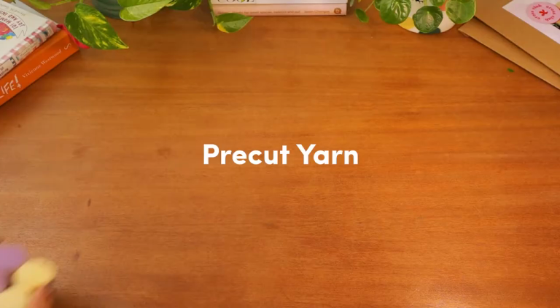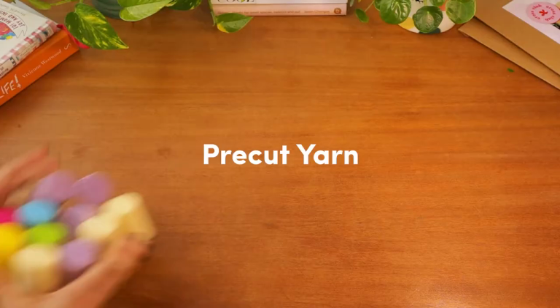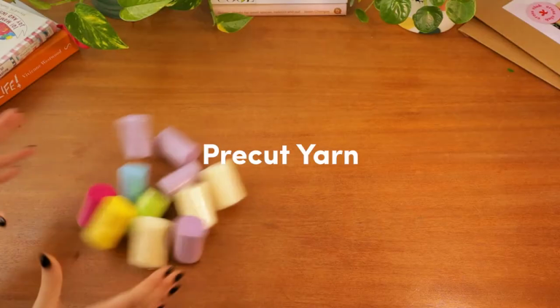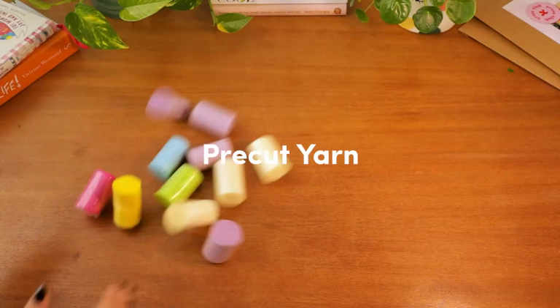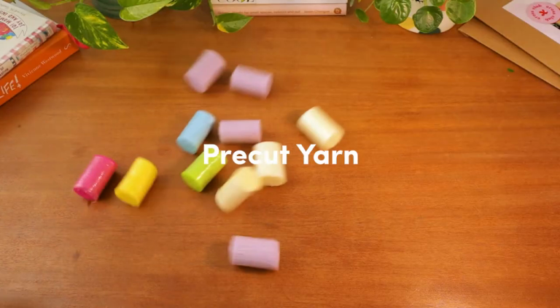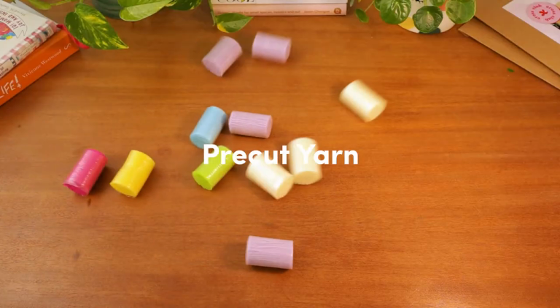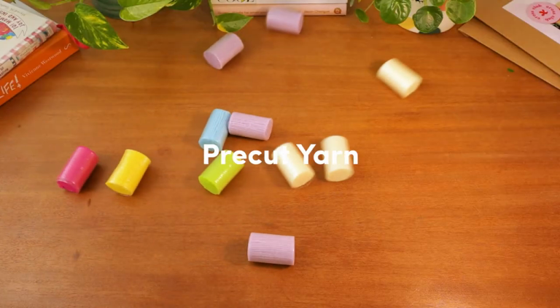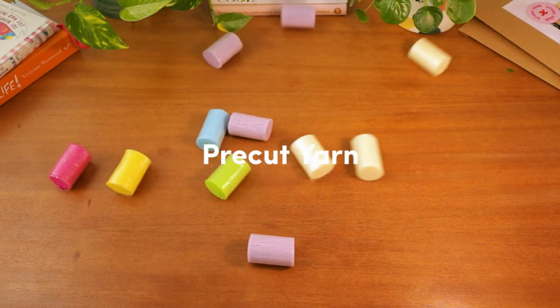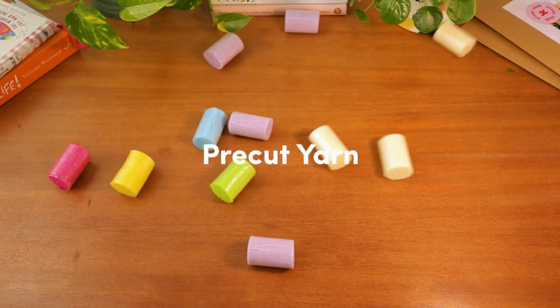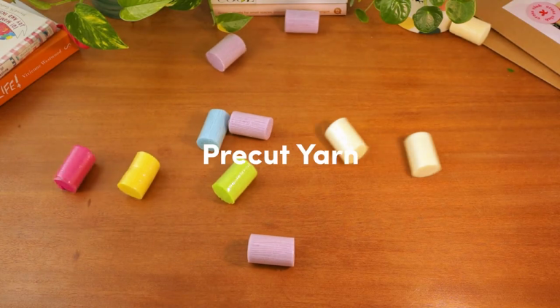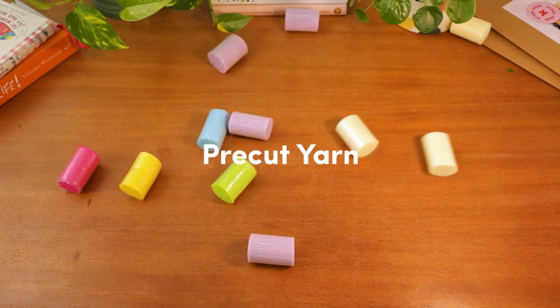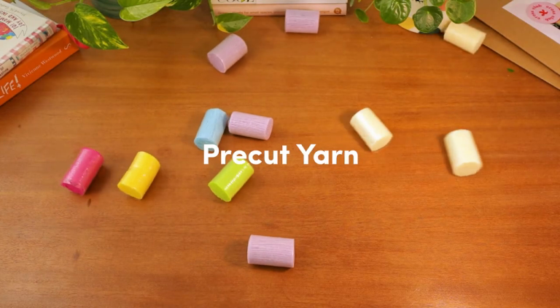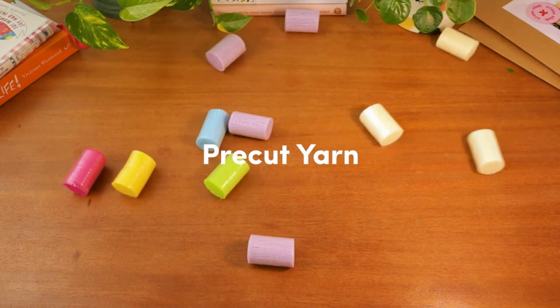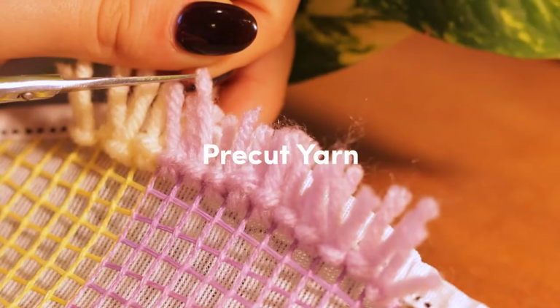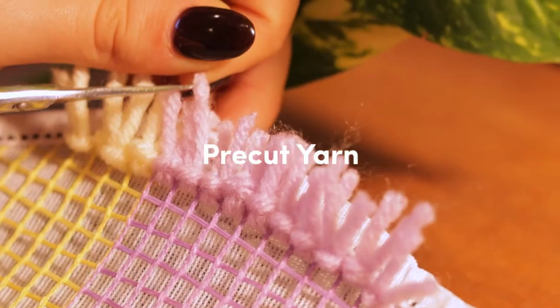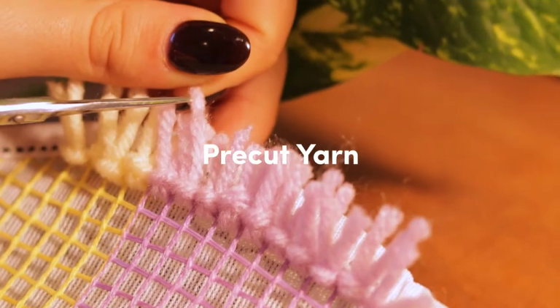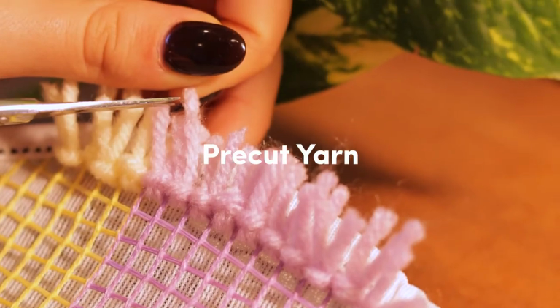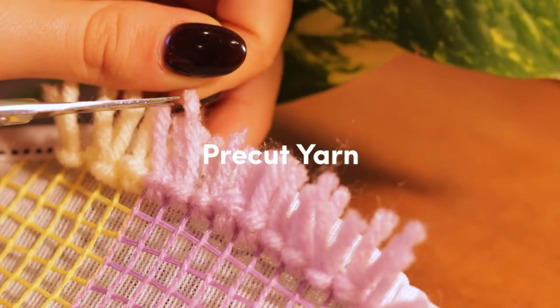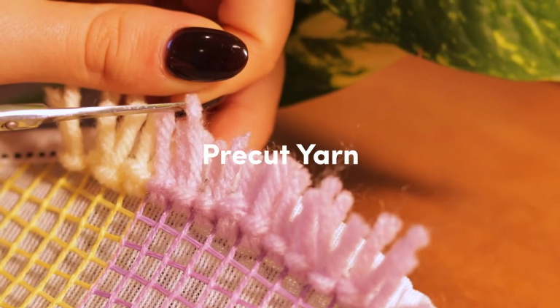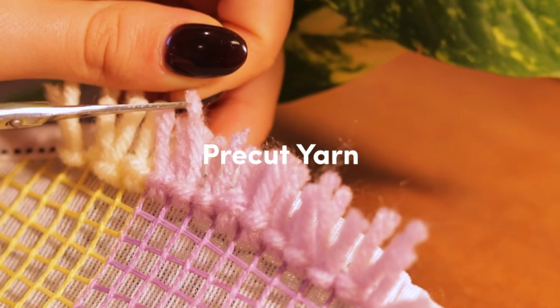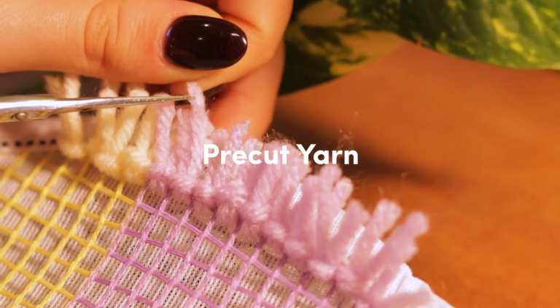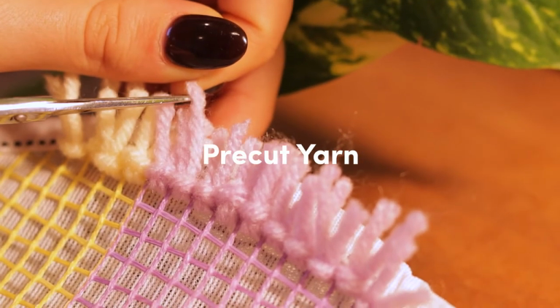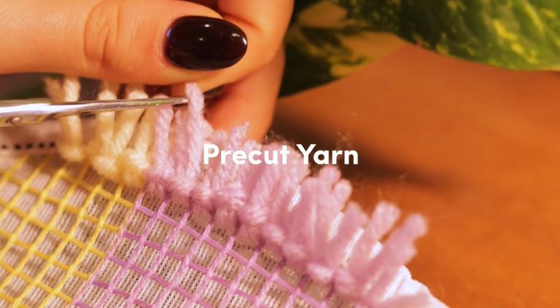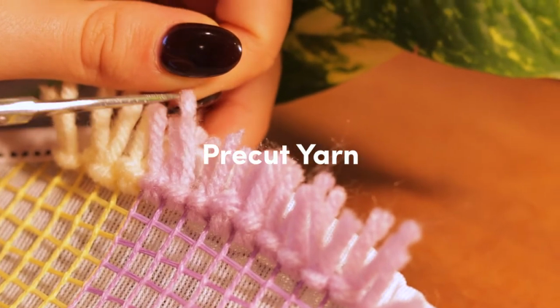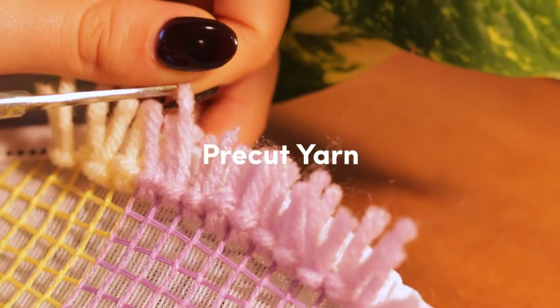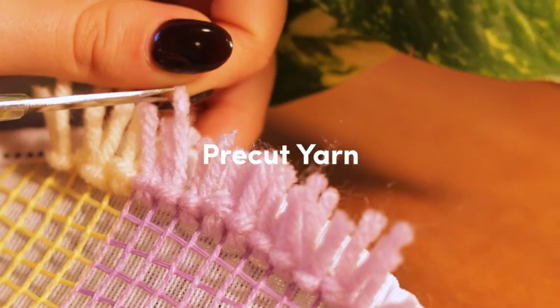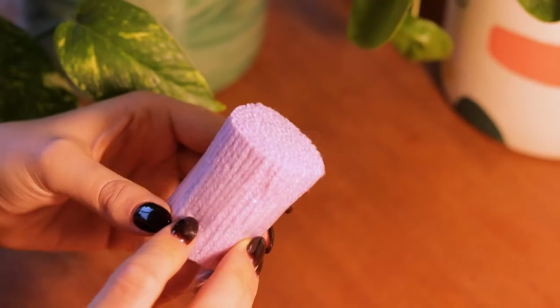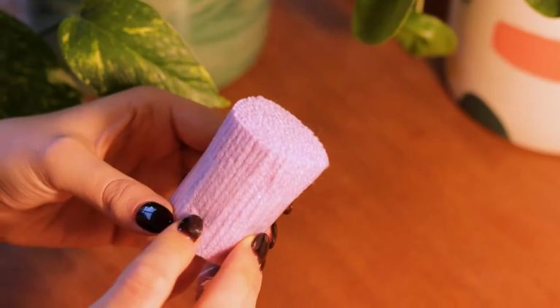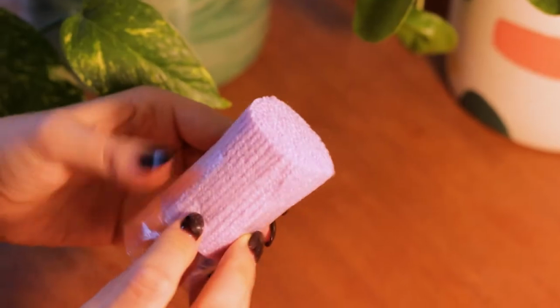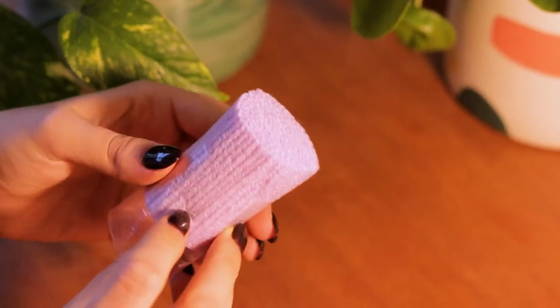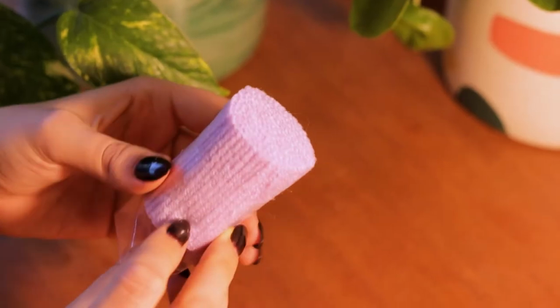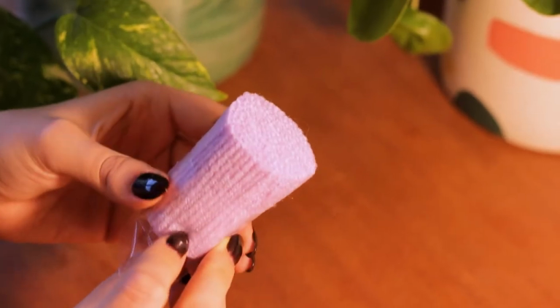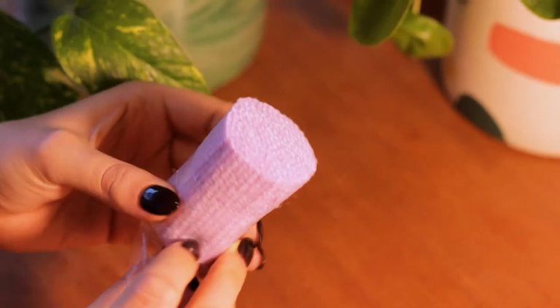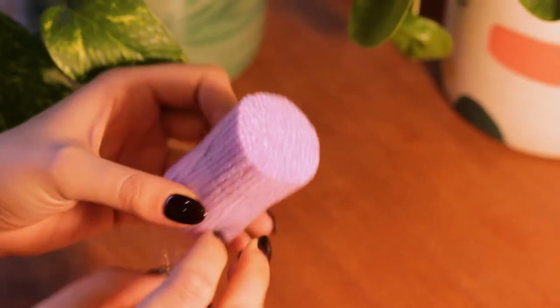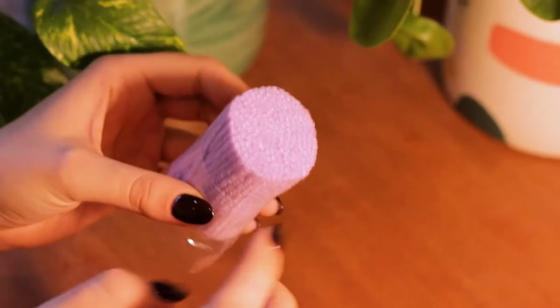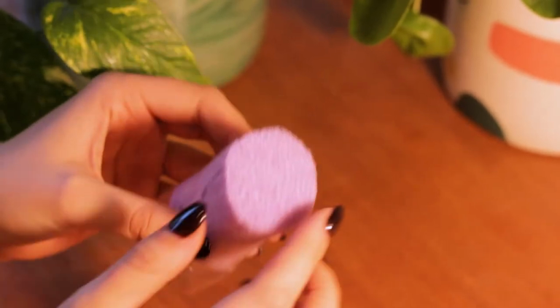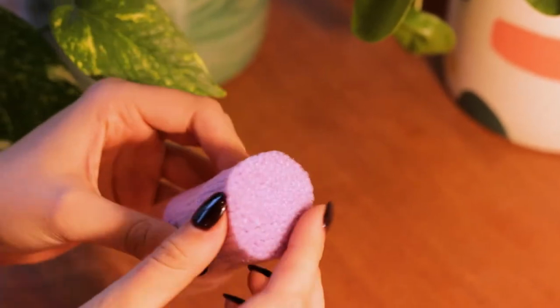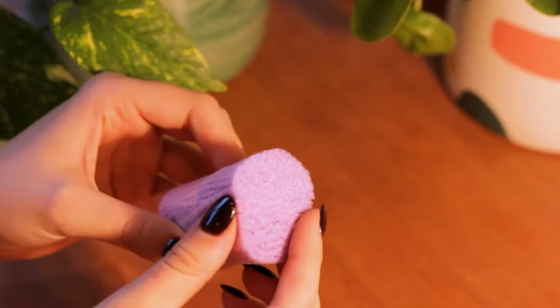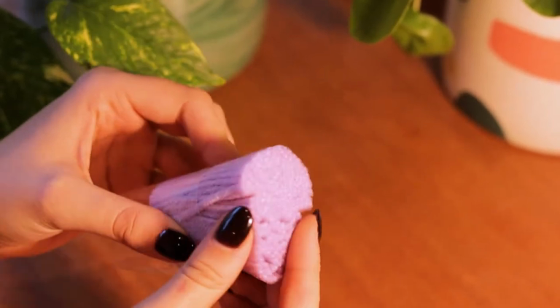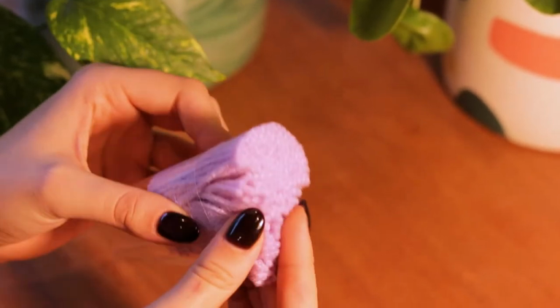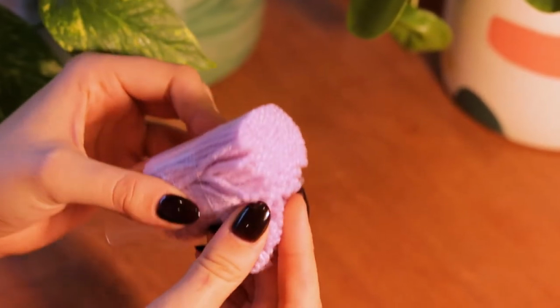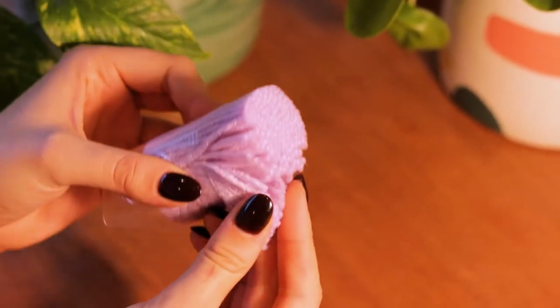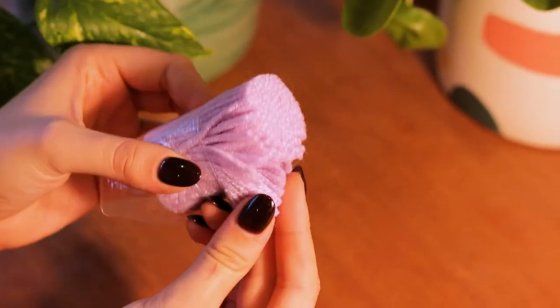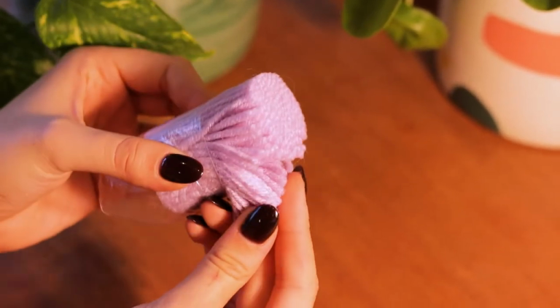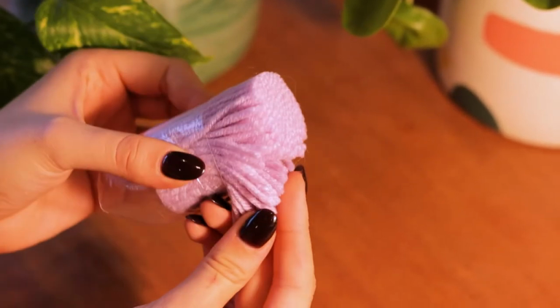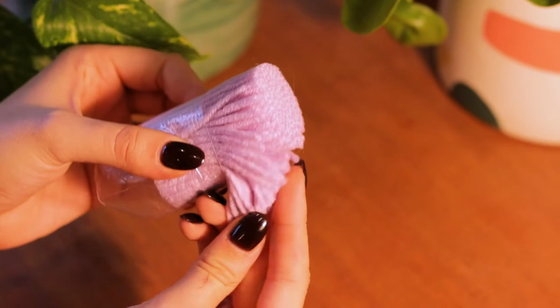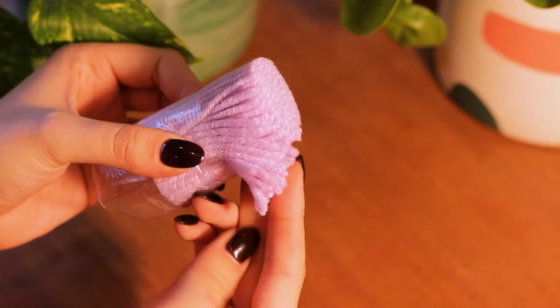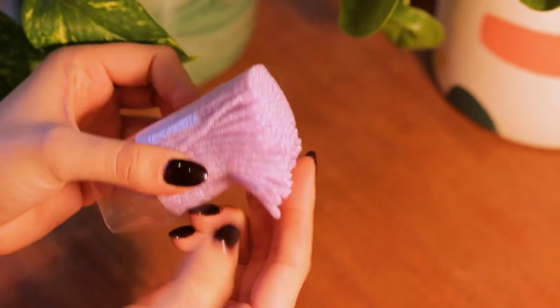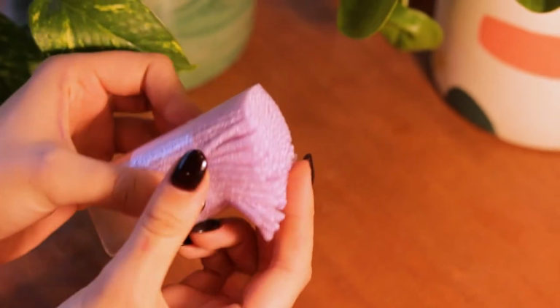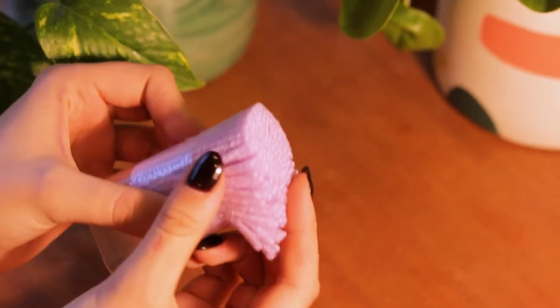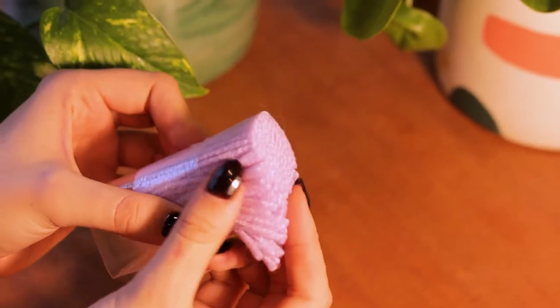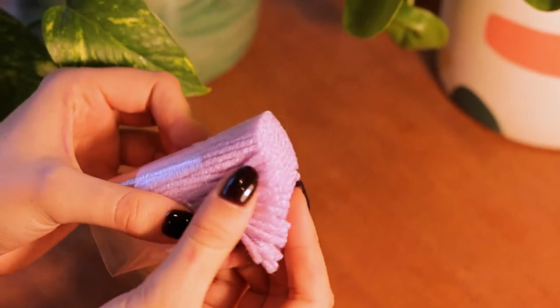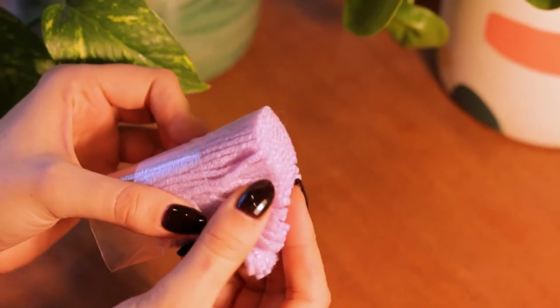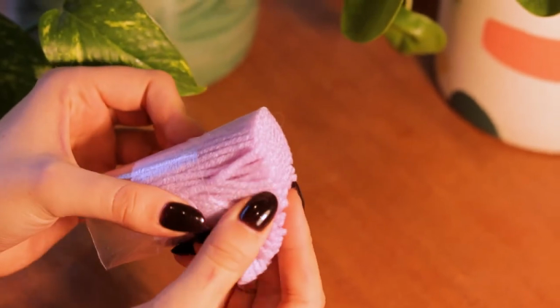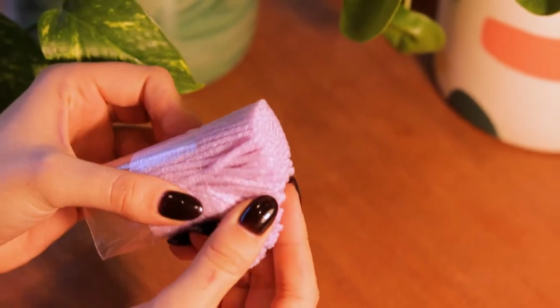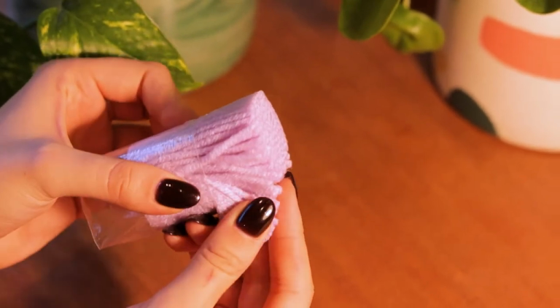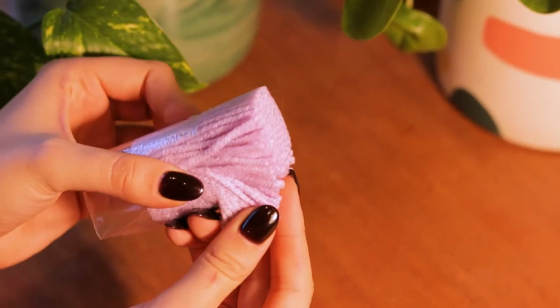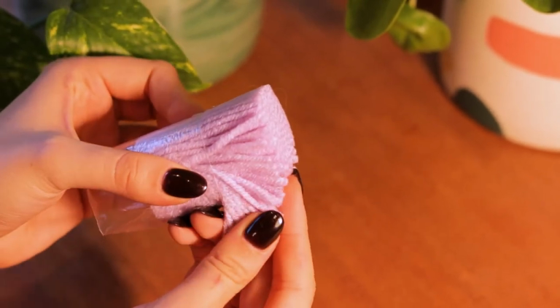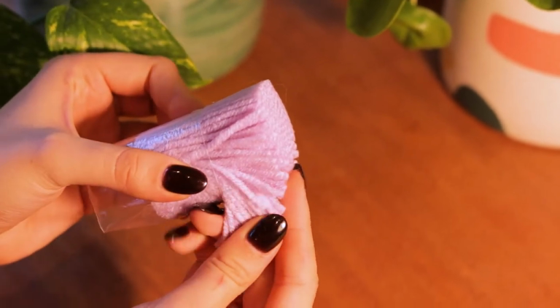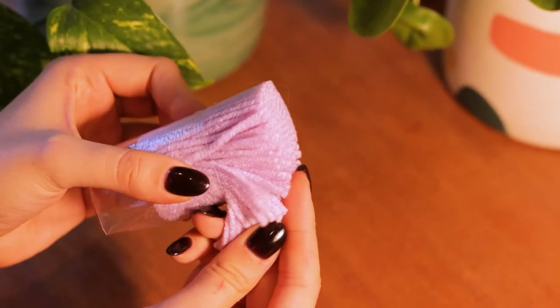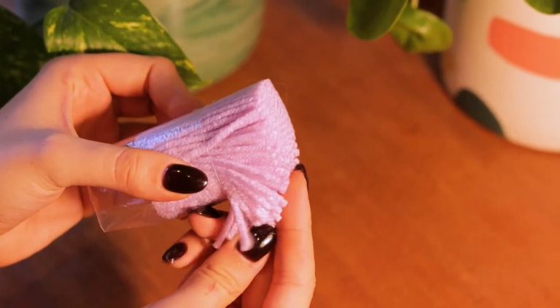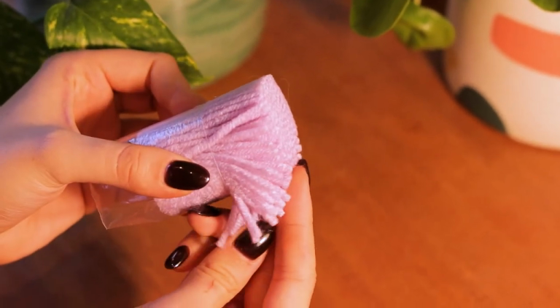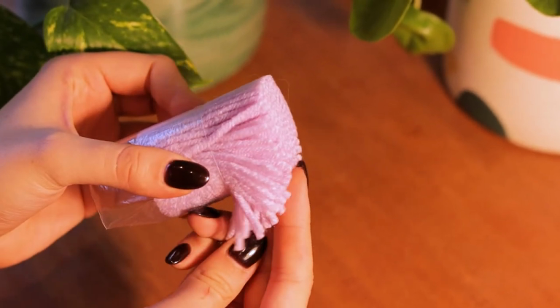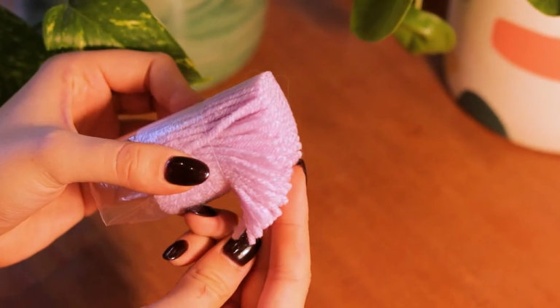You'll also get pre-cut yarn in all the colours you'll need. There's a little extra yarn in there too, so you don't need to worry if you have a few mistakes.